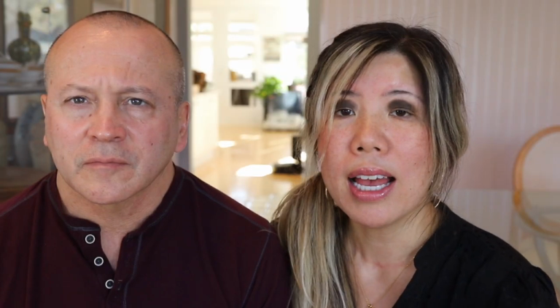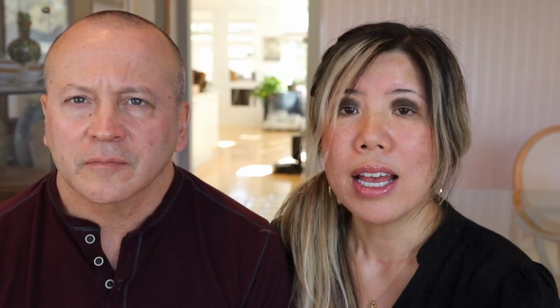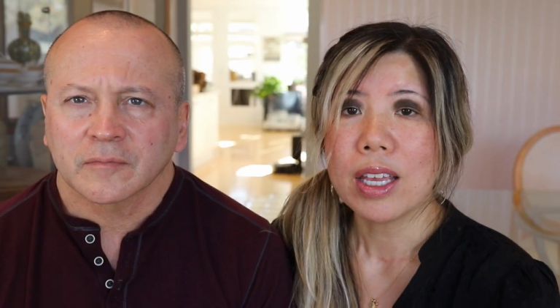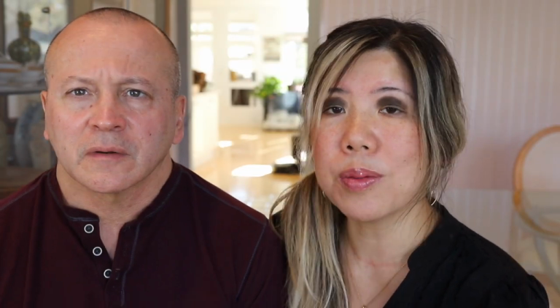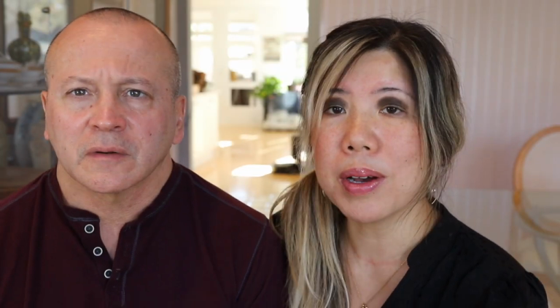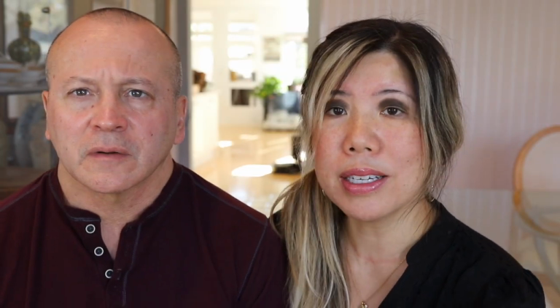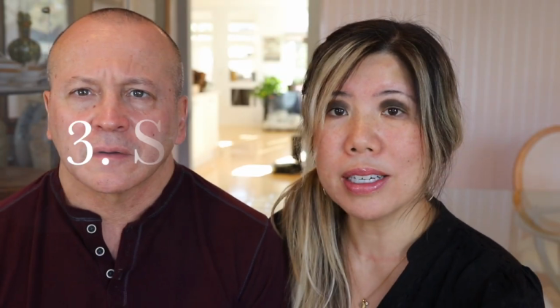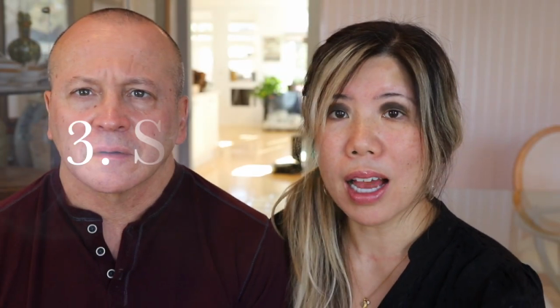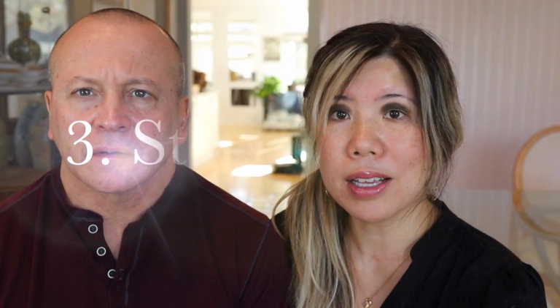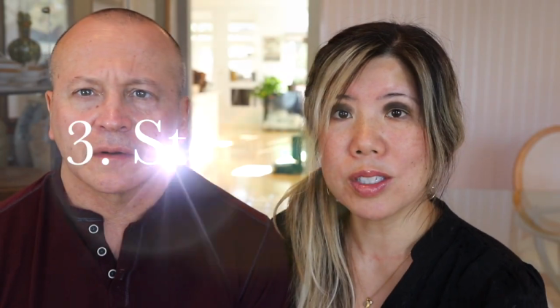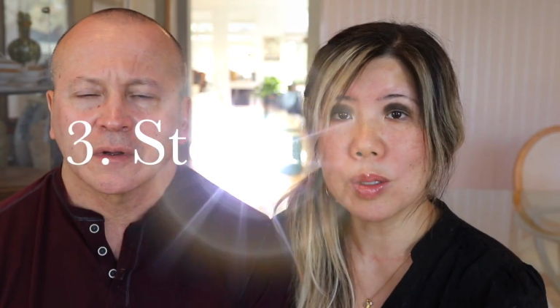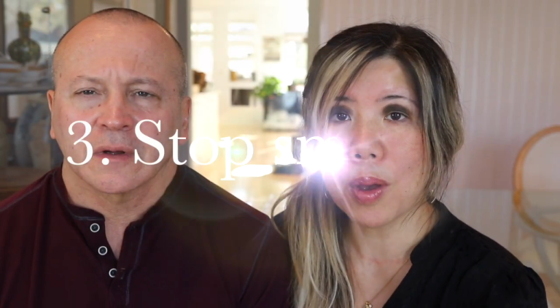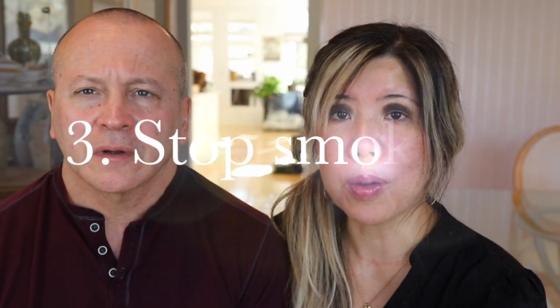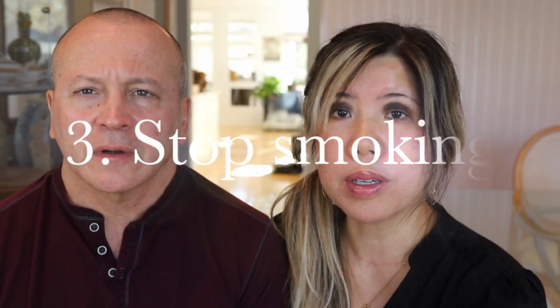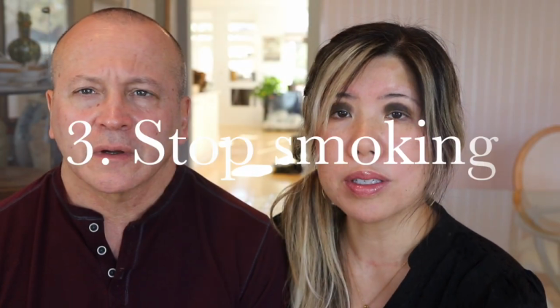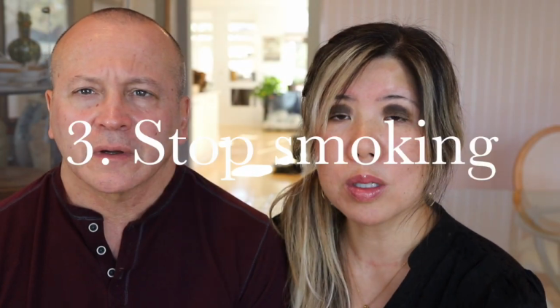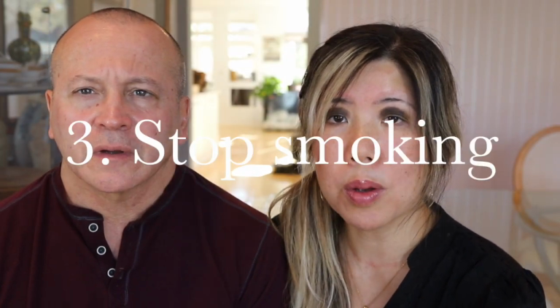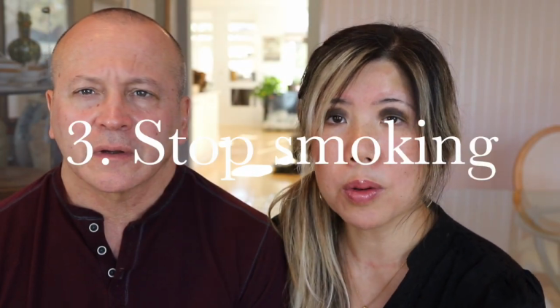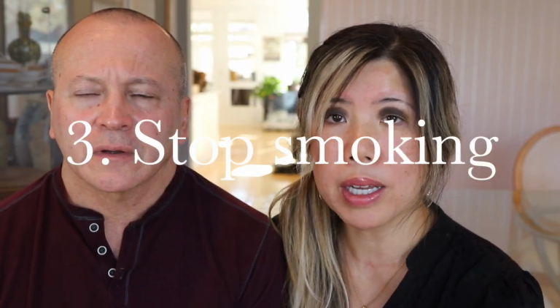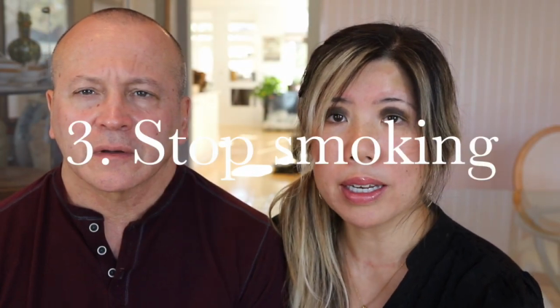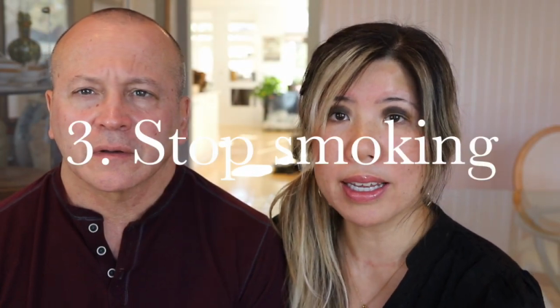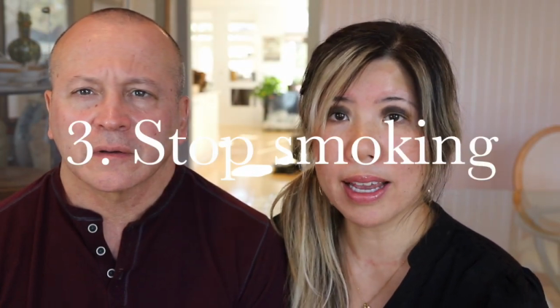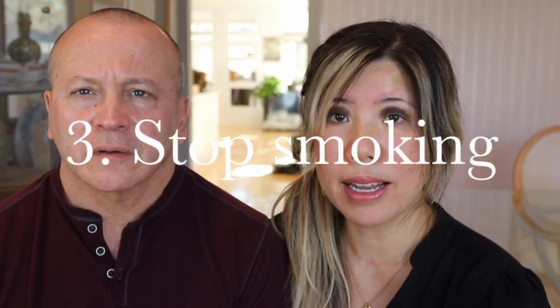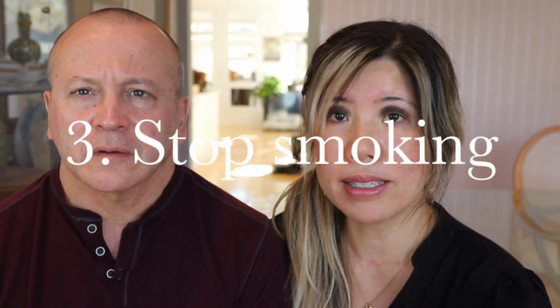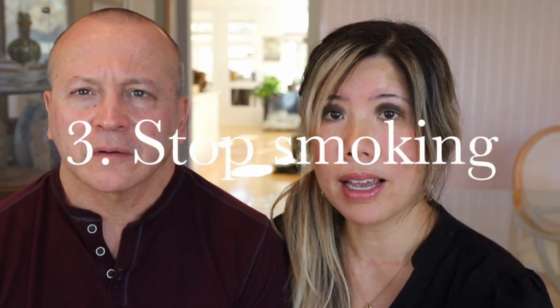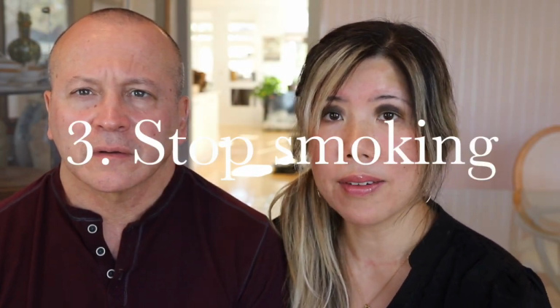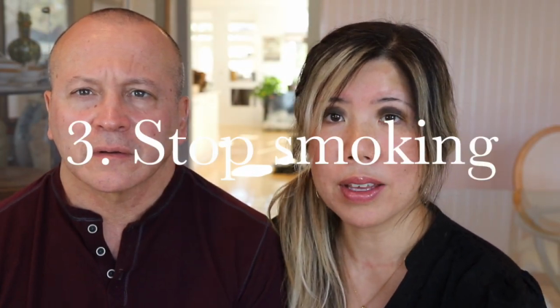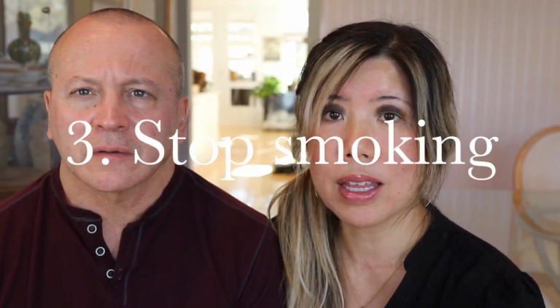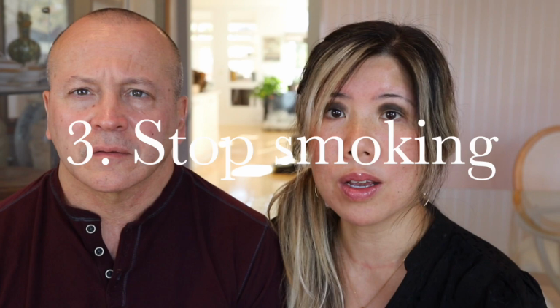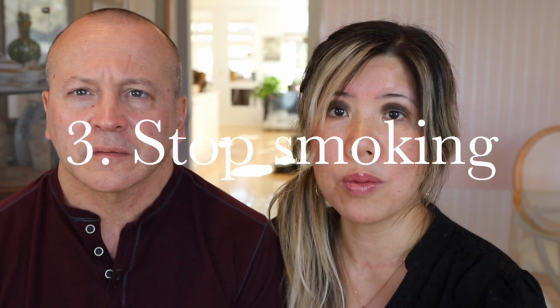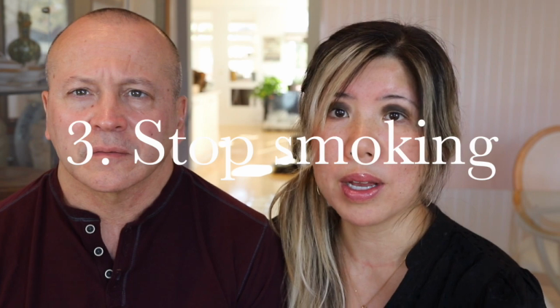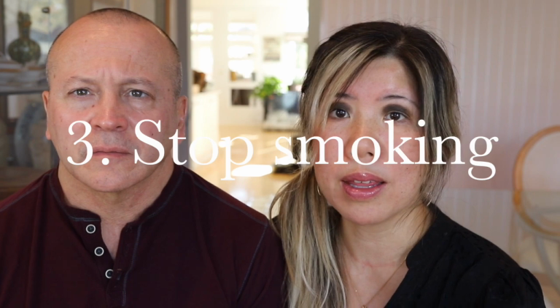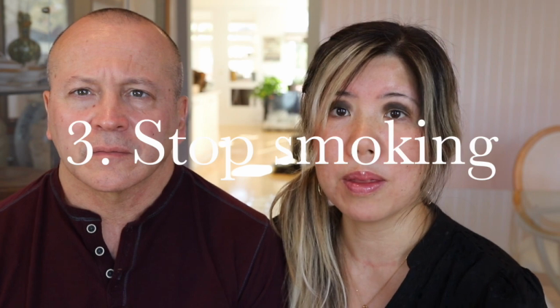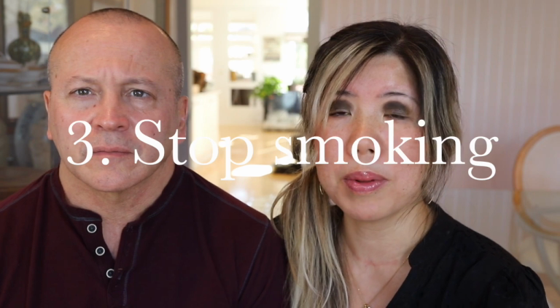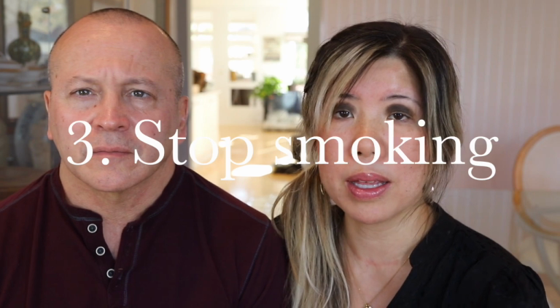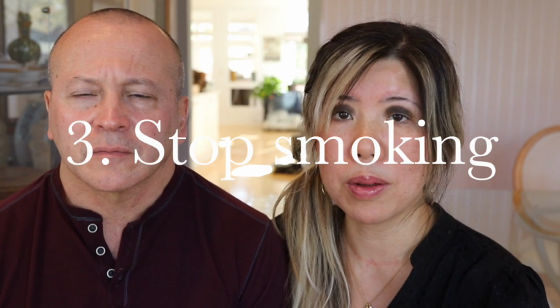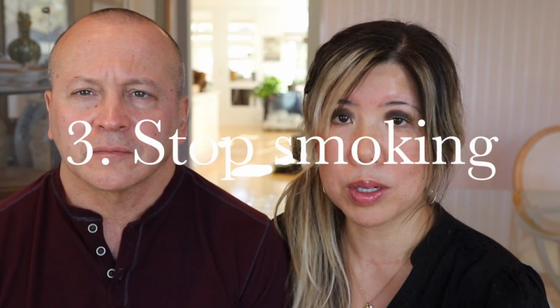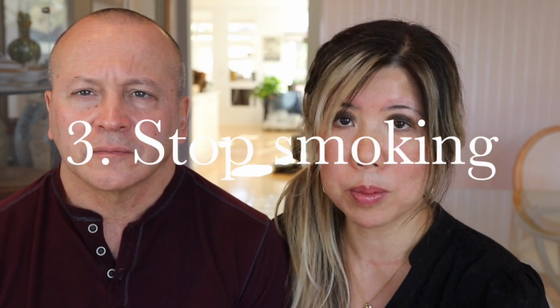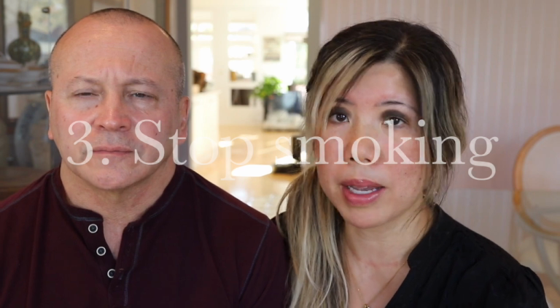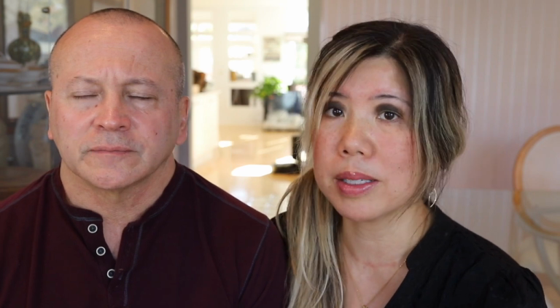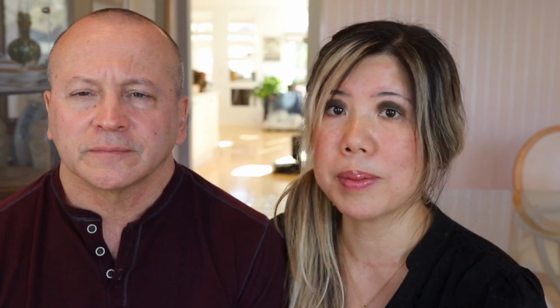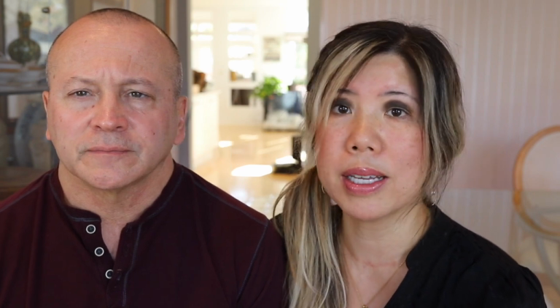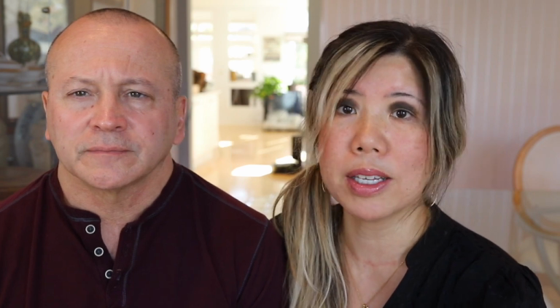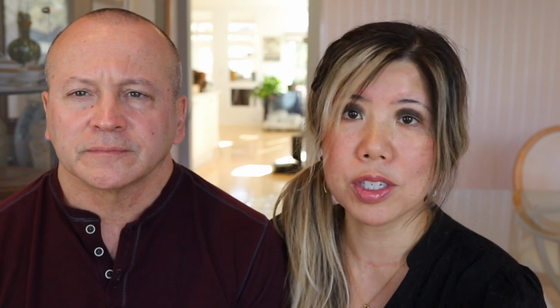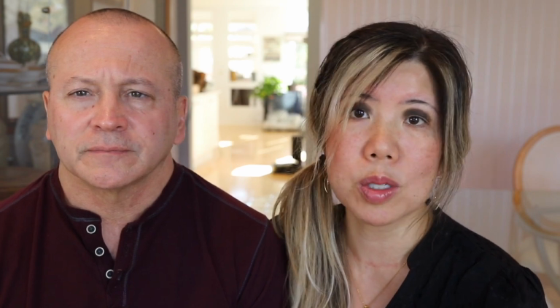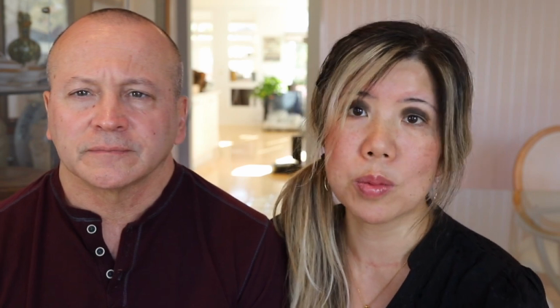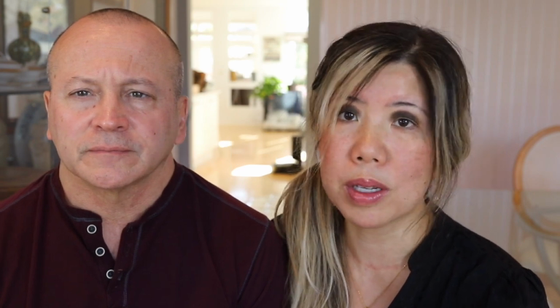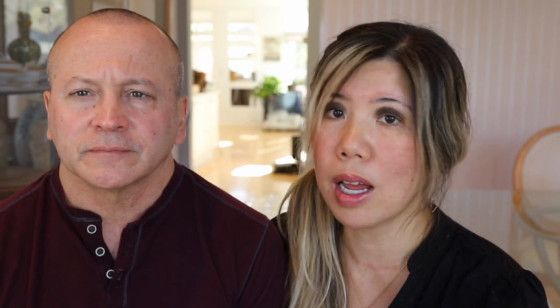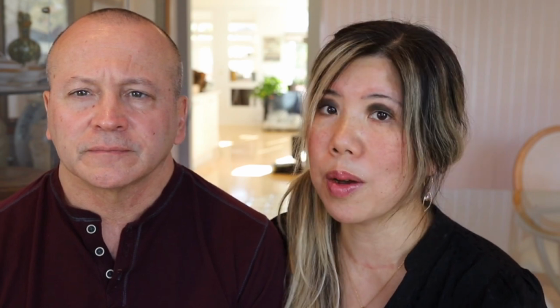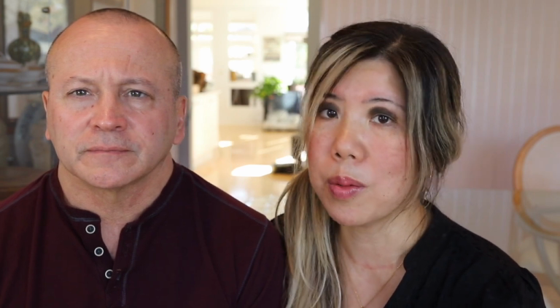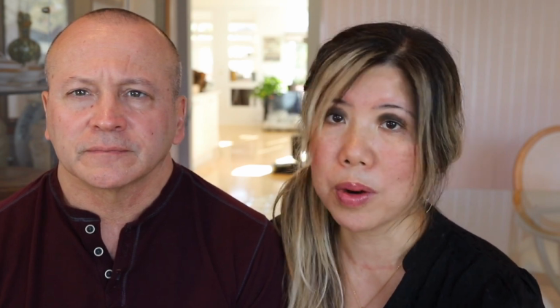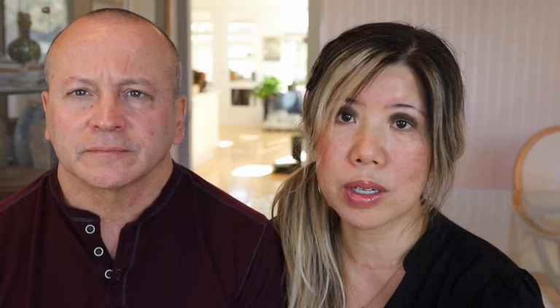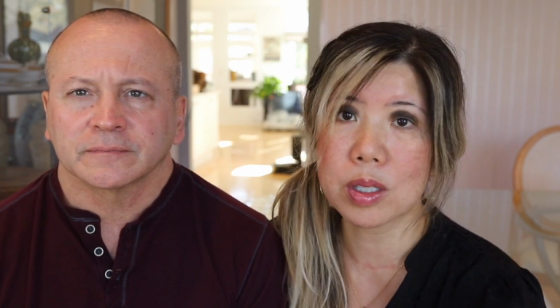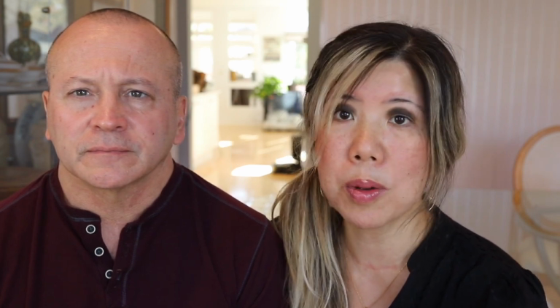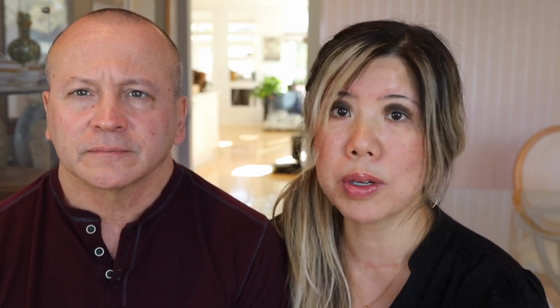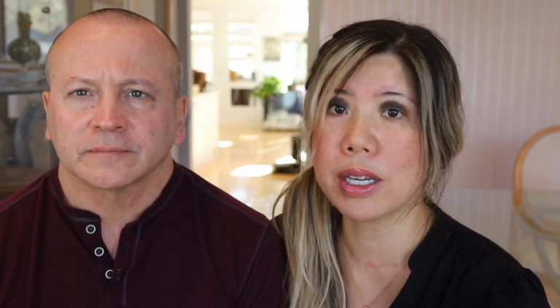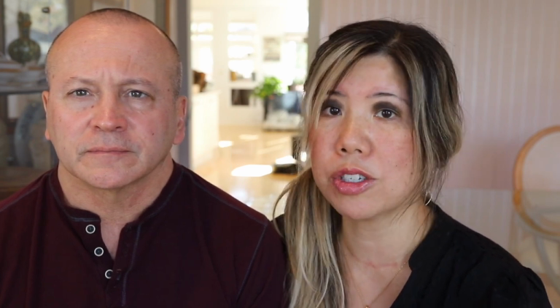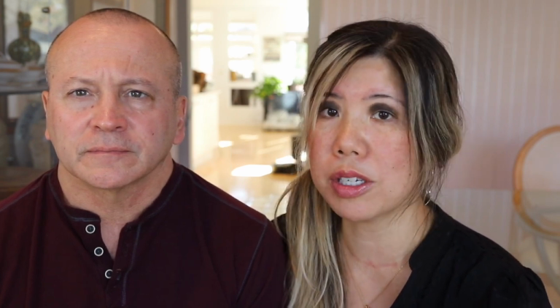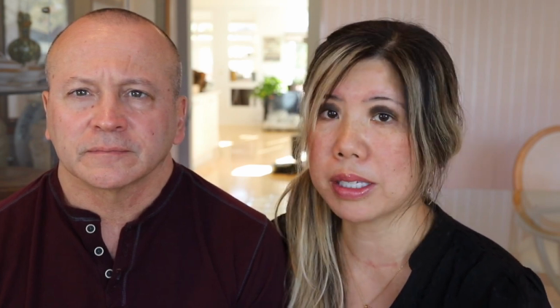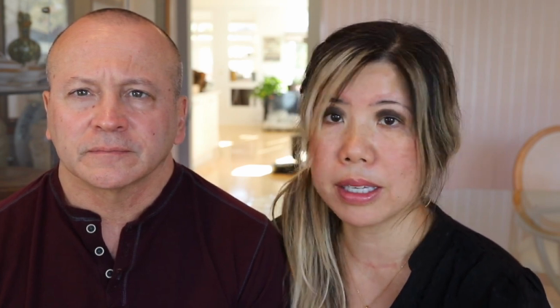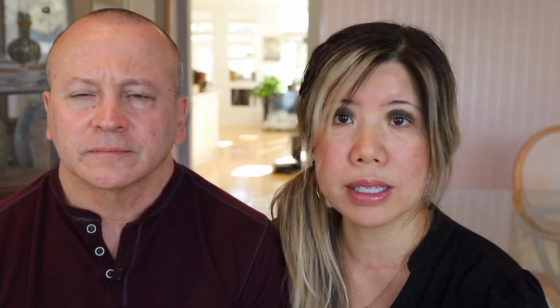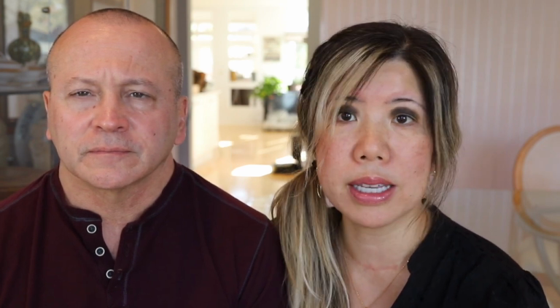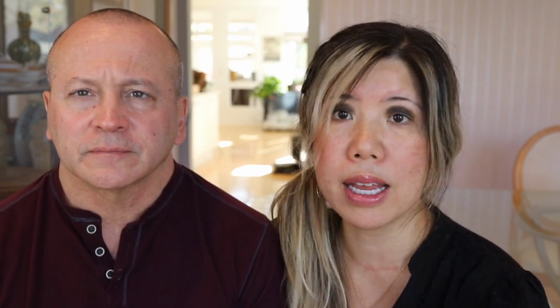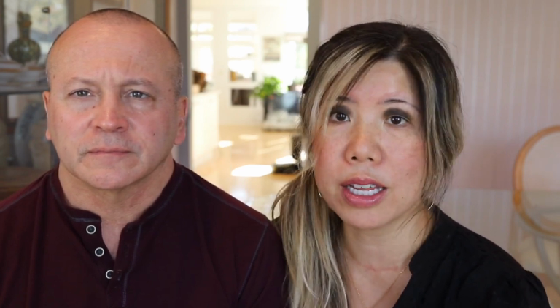Number three: do not smoke. Smoking negates everything with platelet-rich plasma — it just will not work. Smoking kills any good effect from platelet-rich plasma.